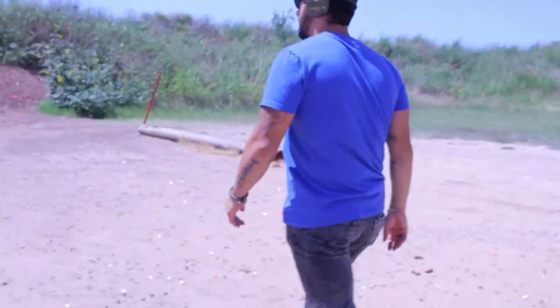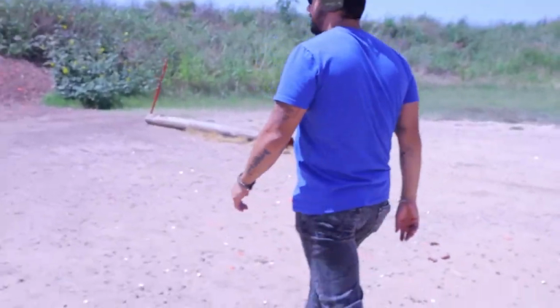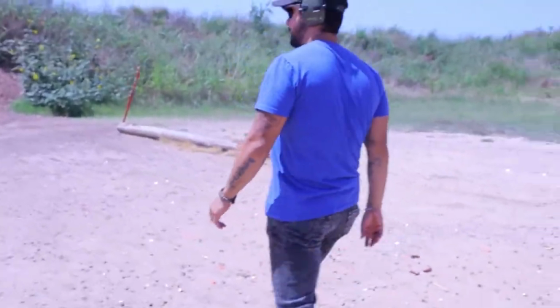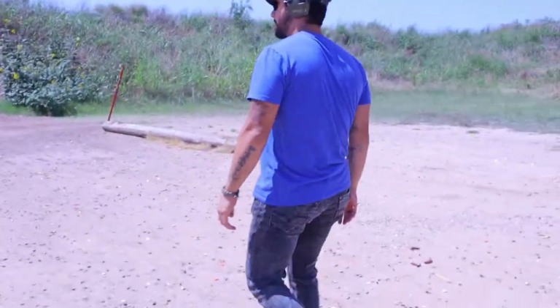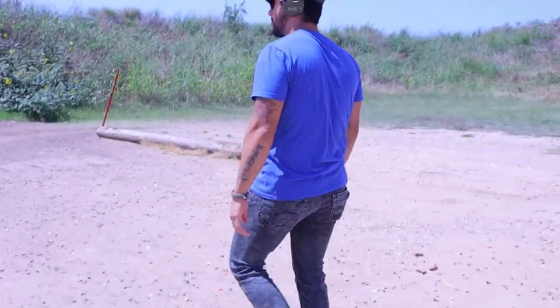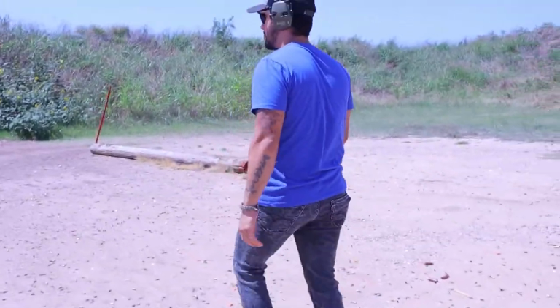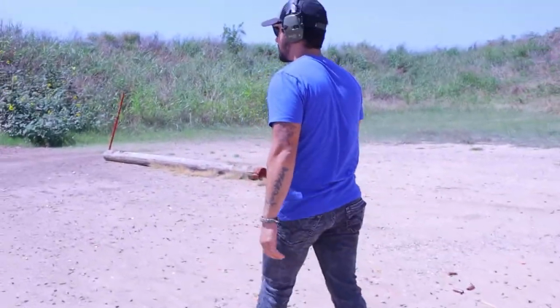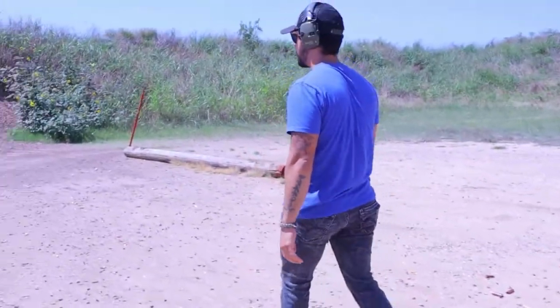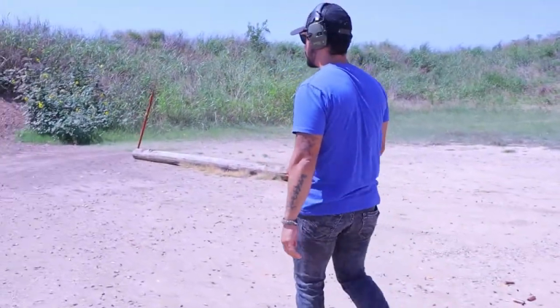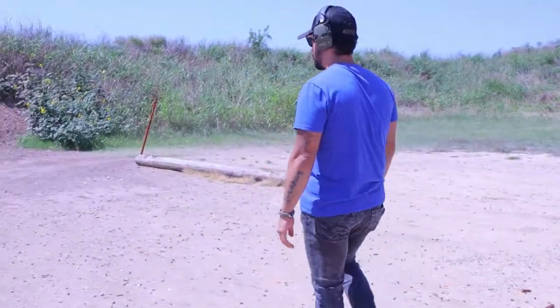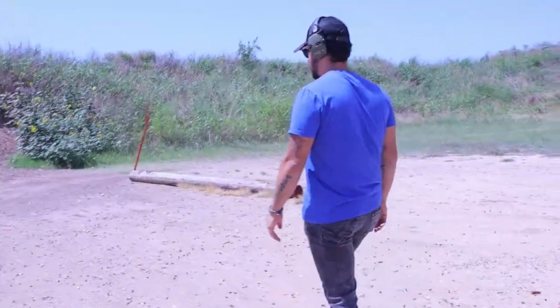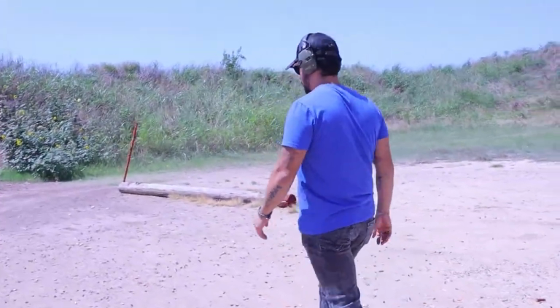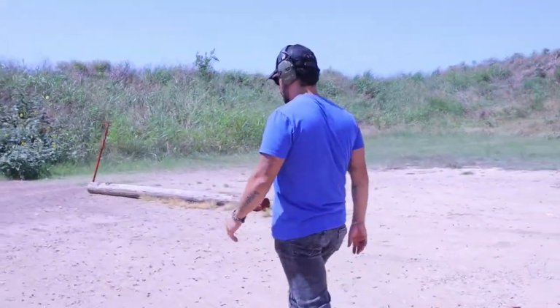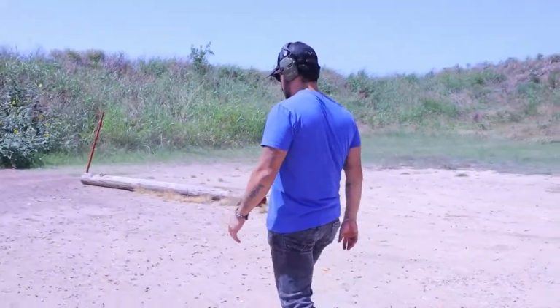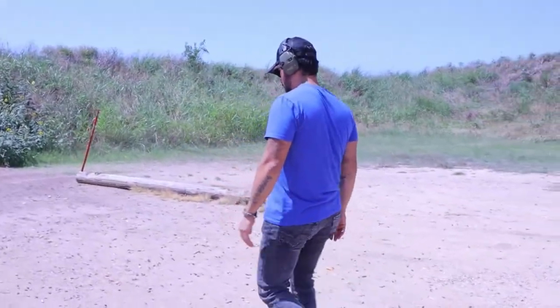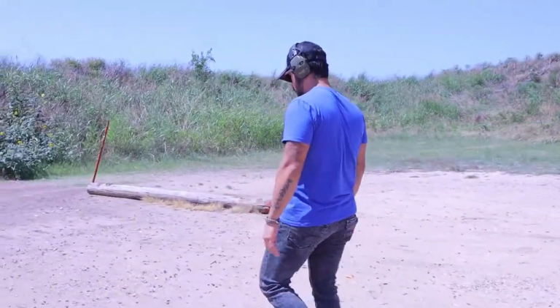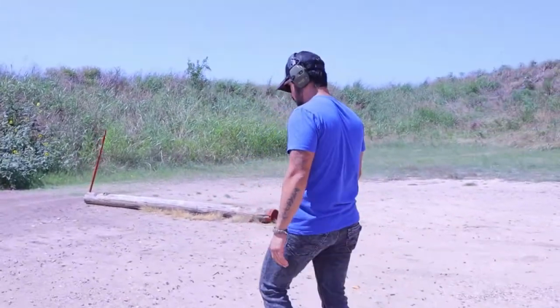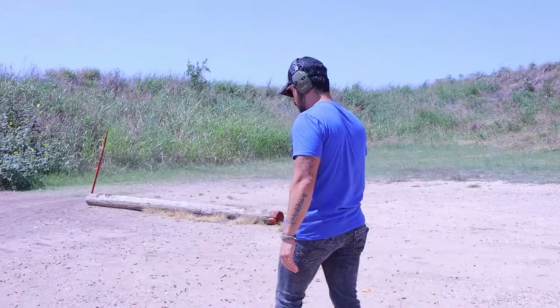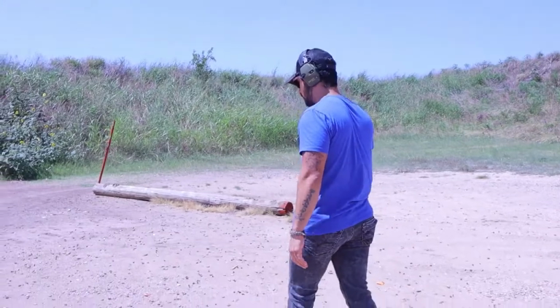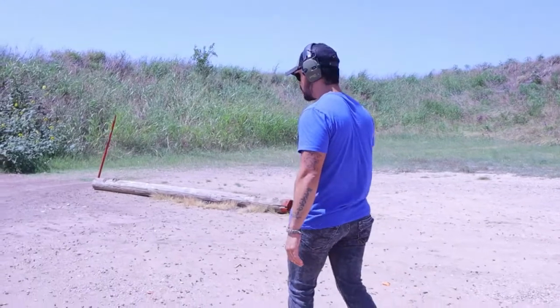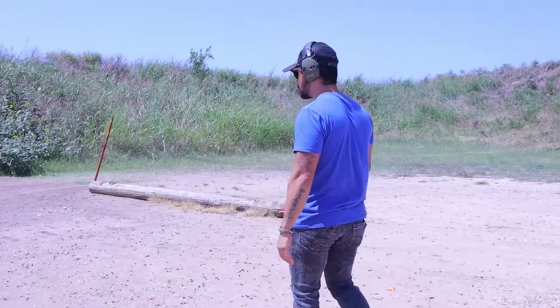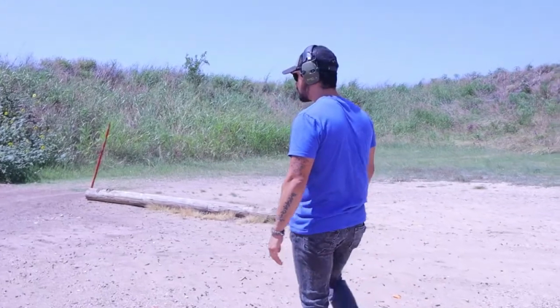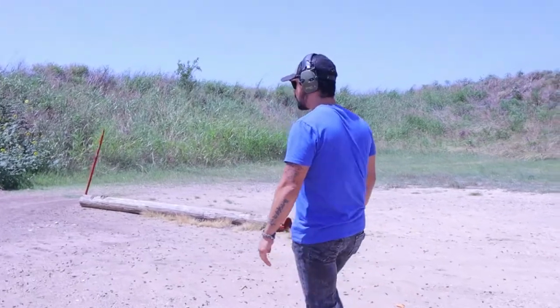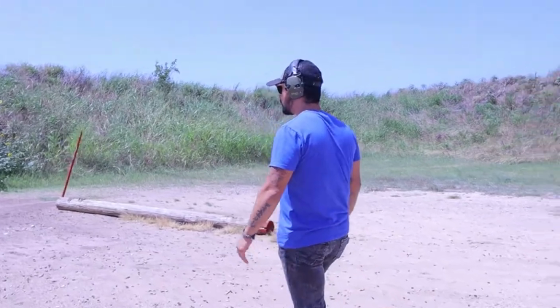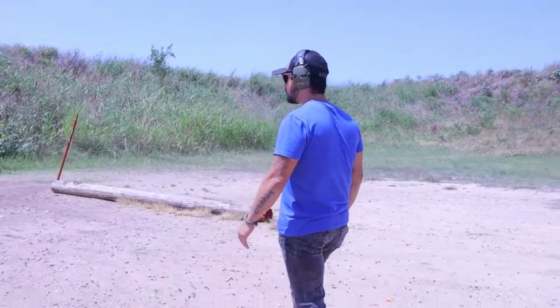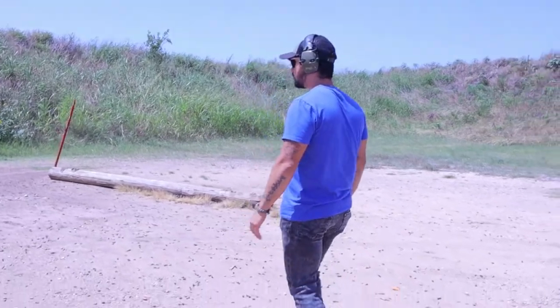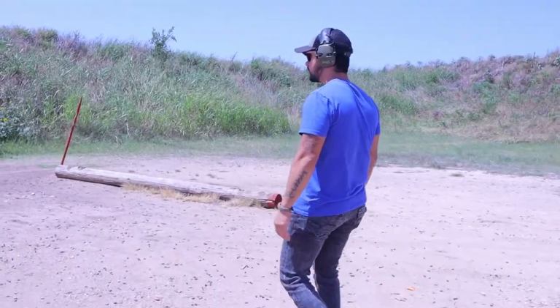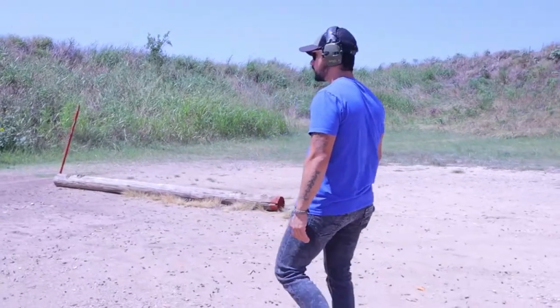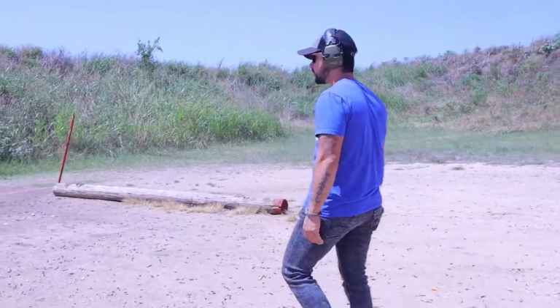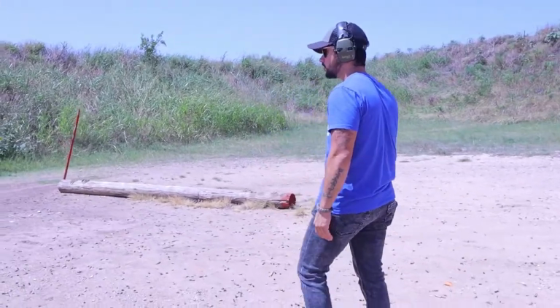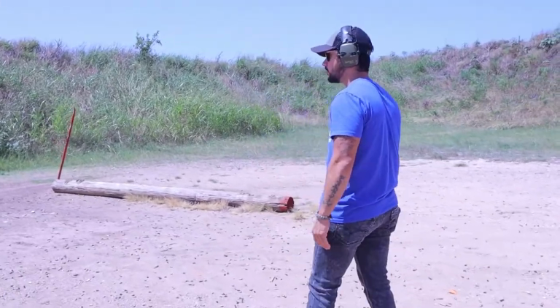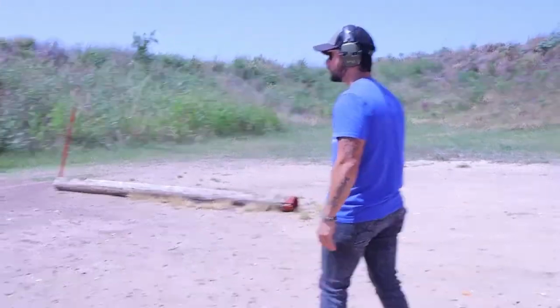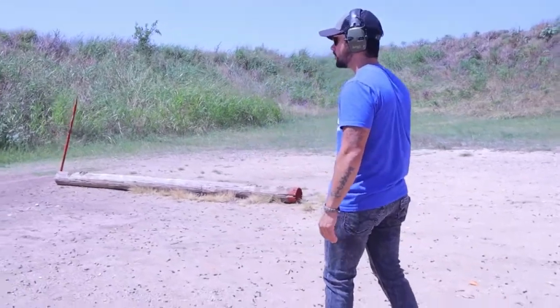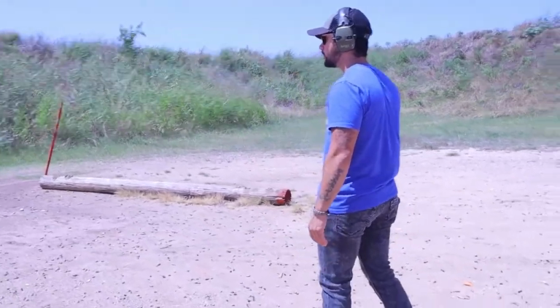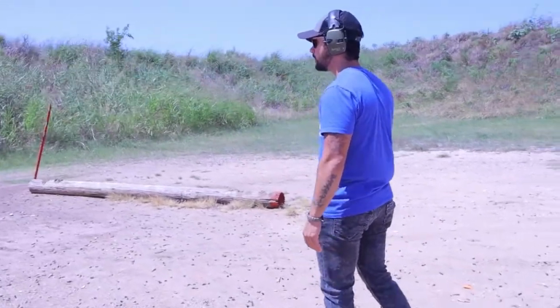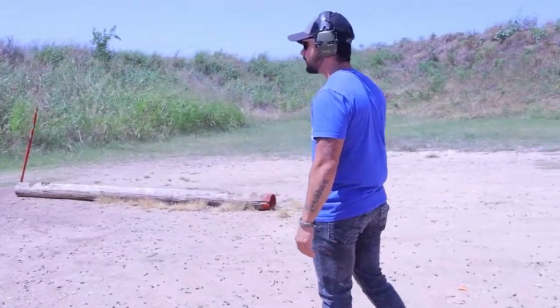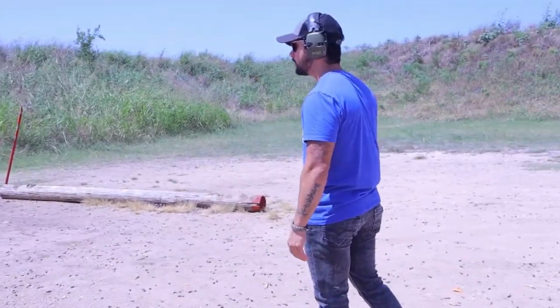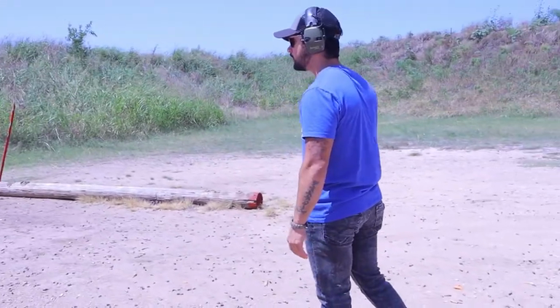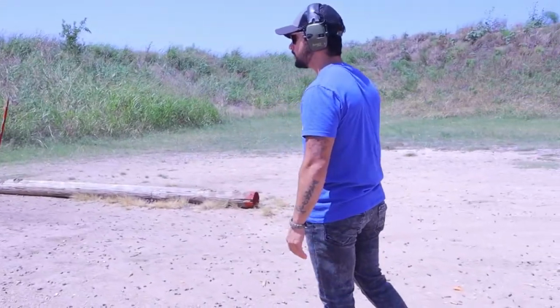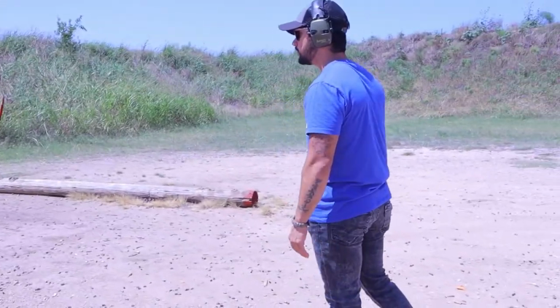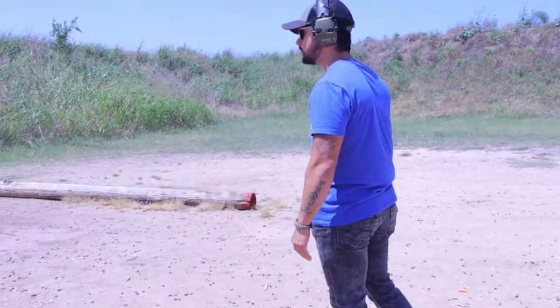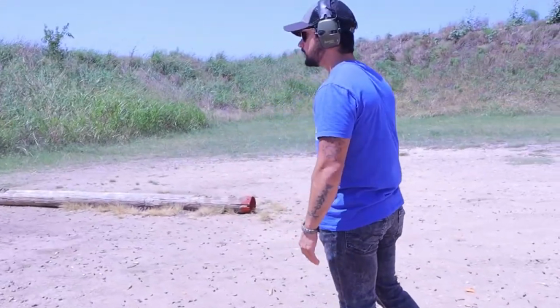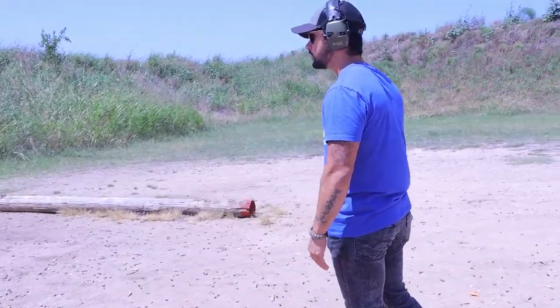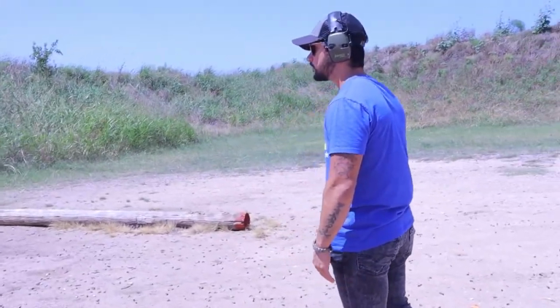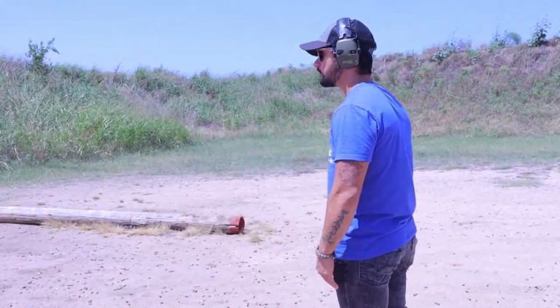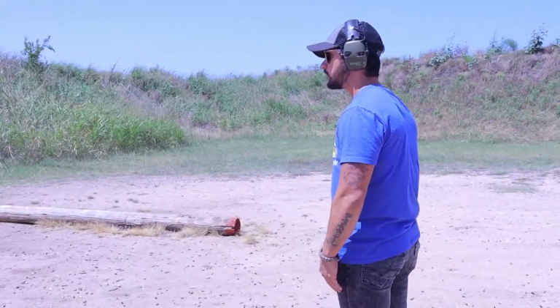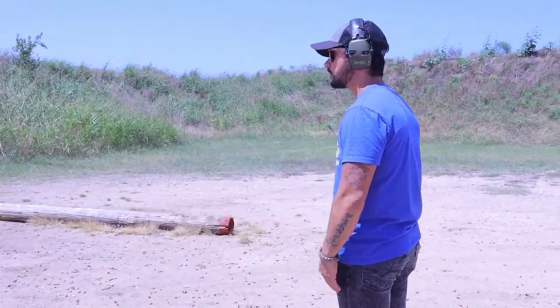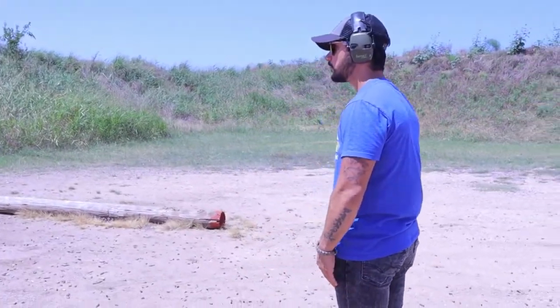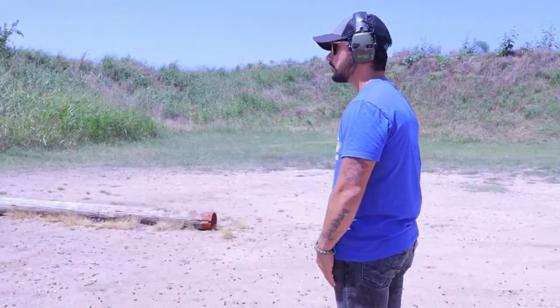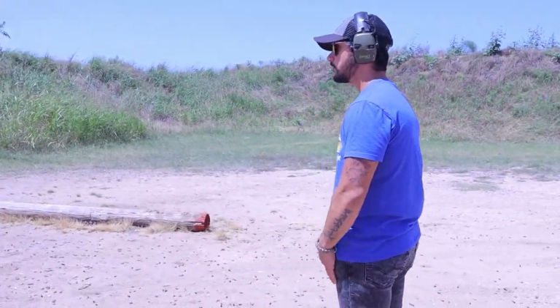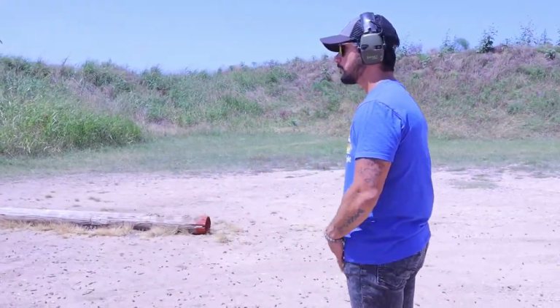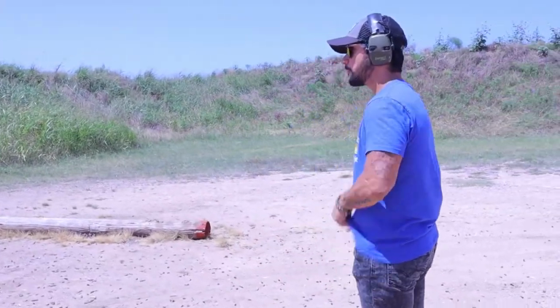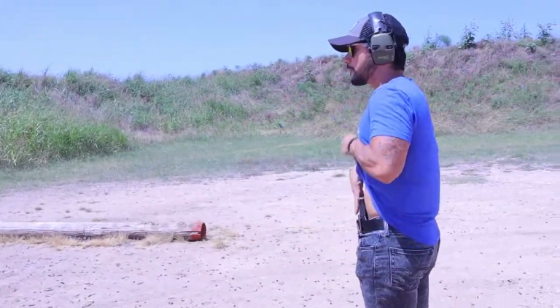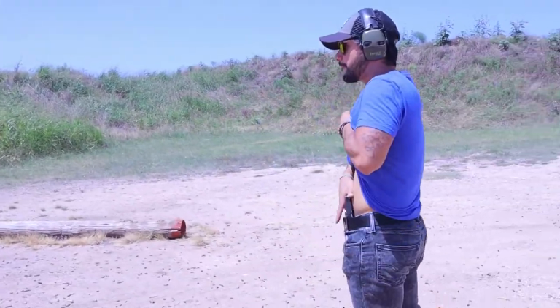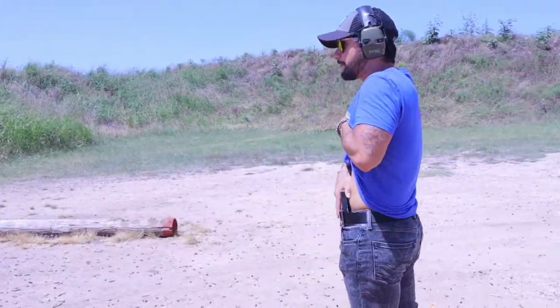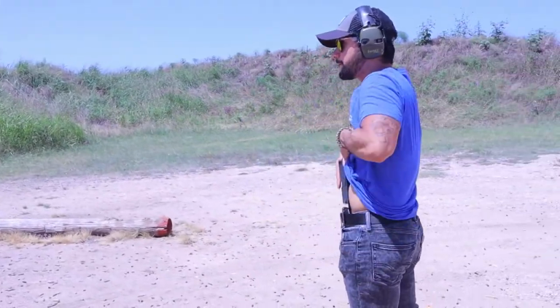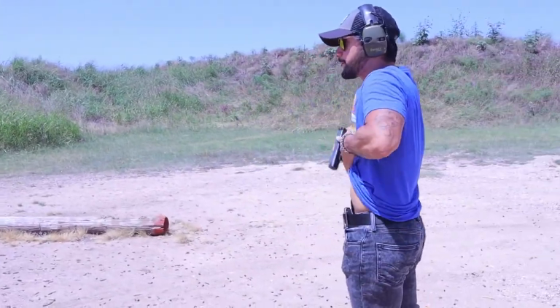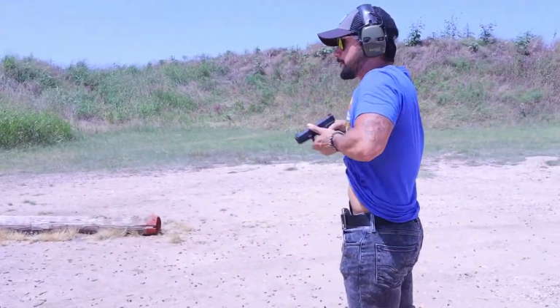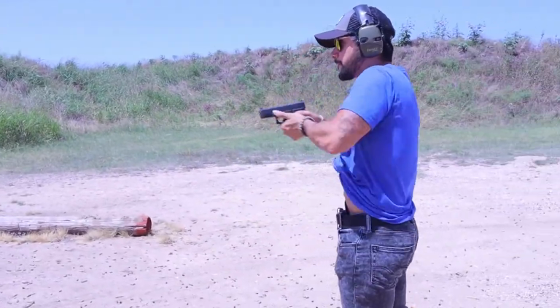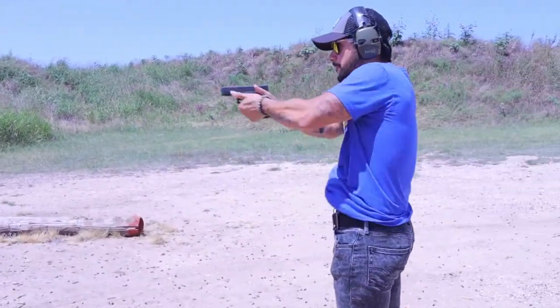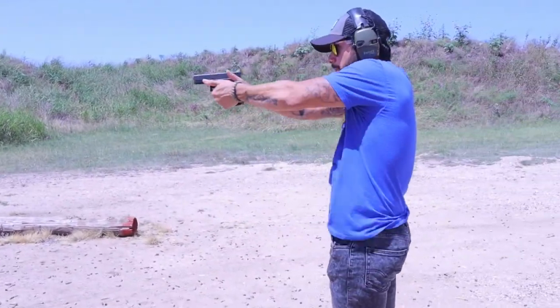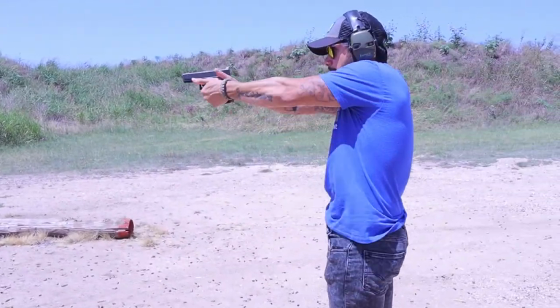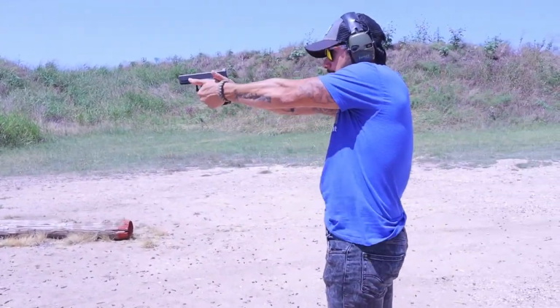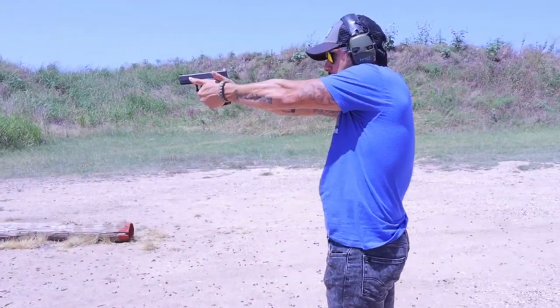This, along with my Bravo concealment DOS torsion holster and a tourniquet from Tag Med Solutions, and I'm out the door in less than eight minutes.